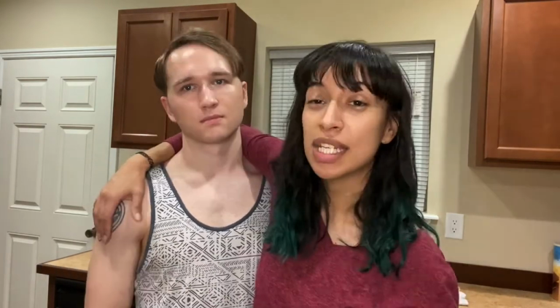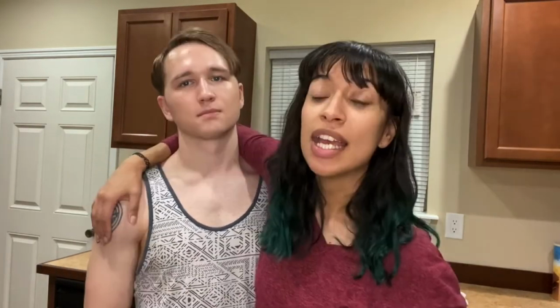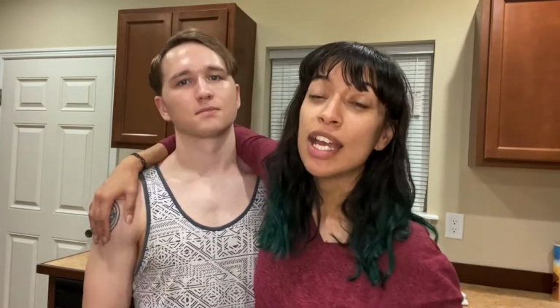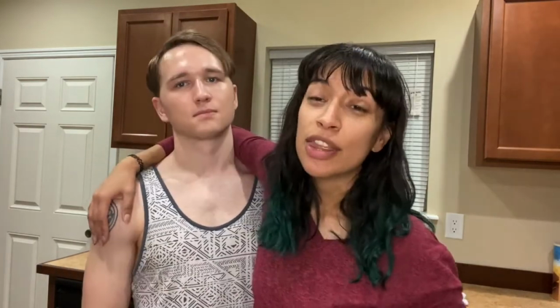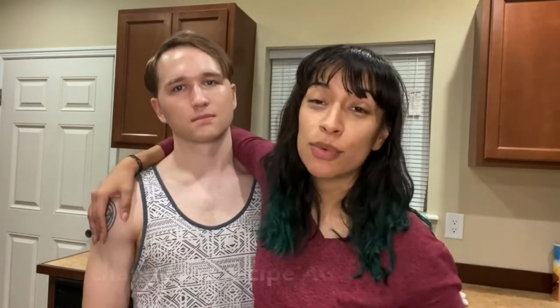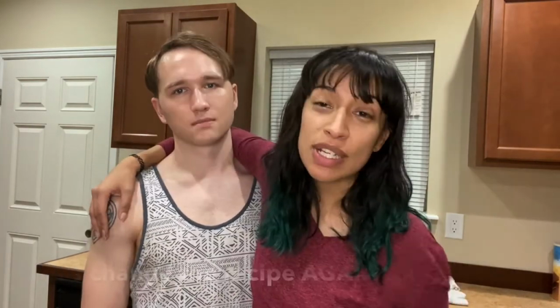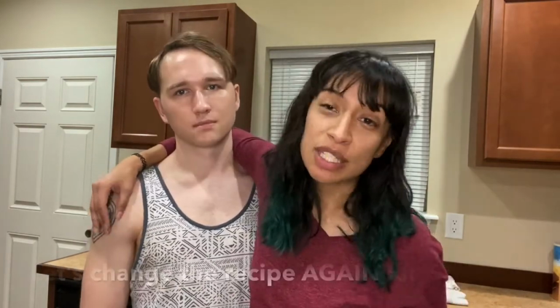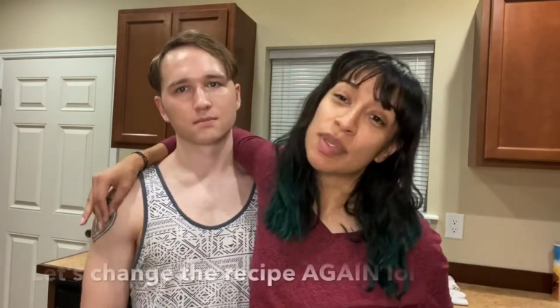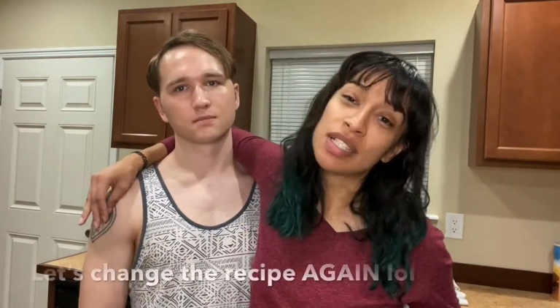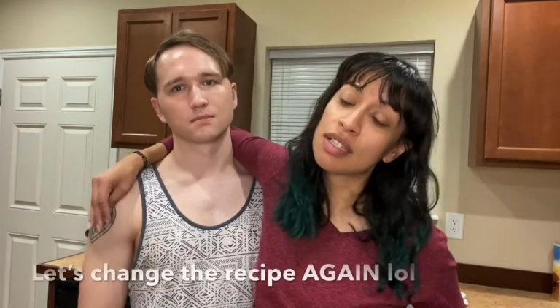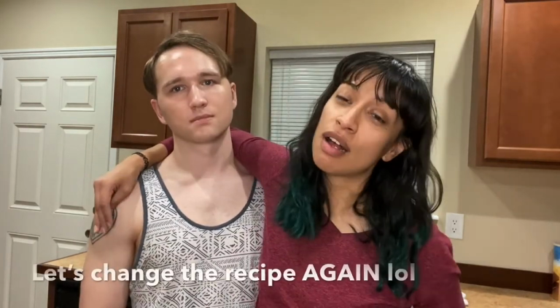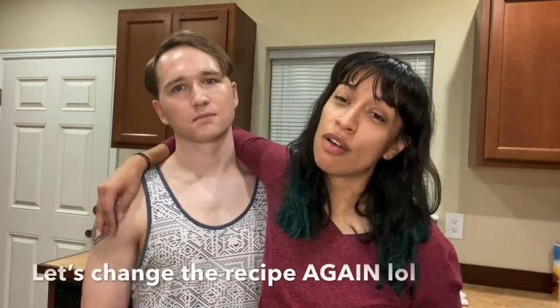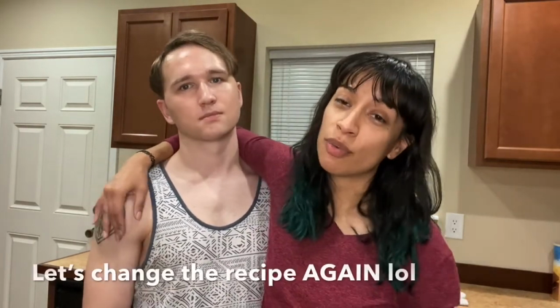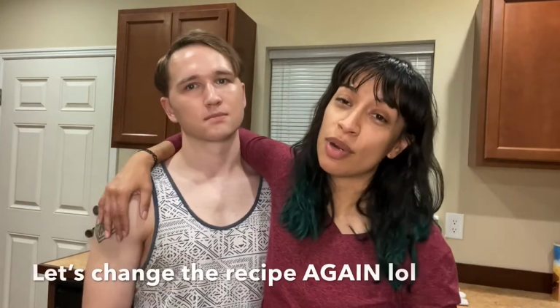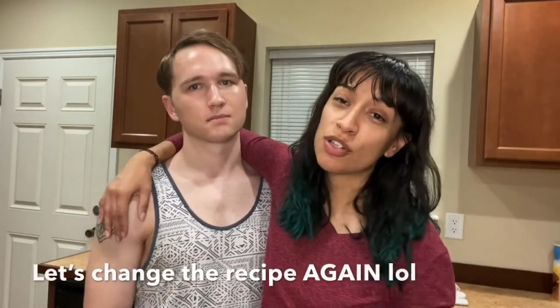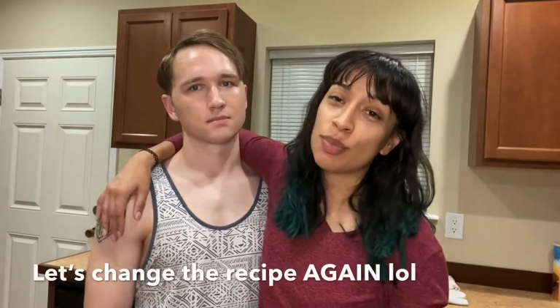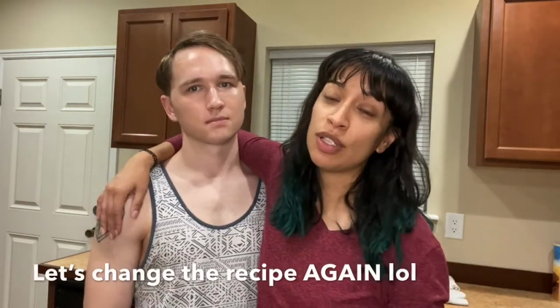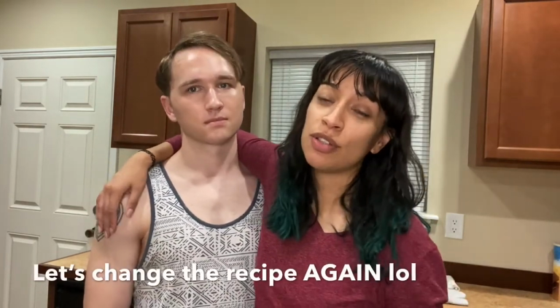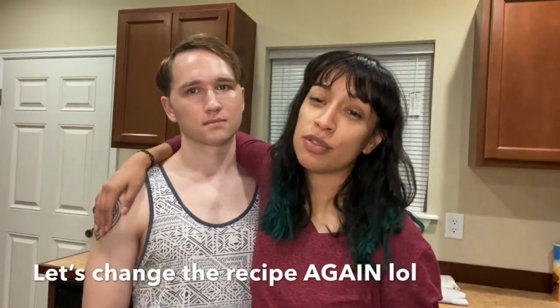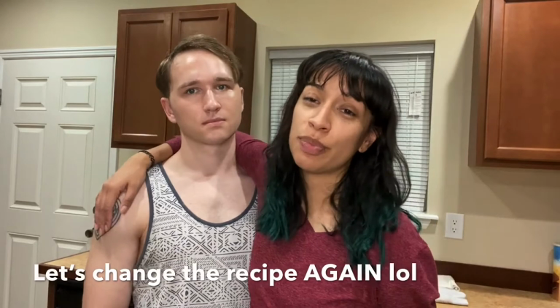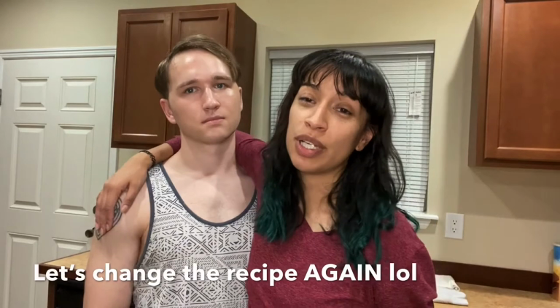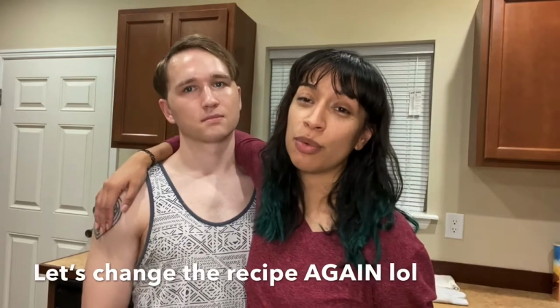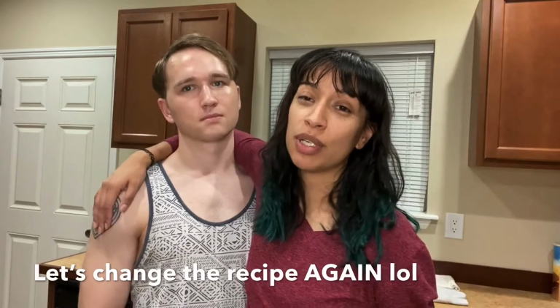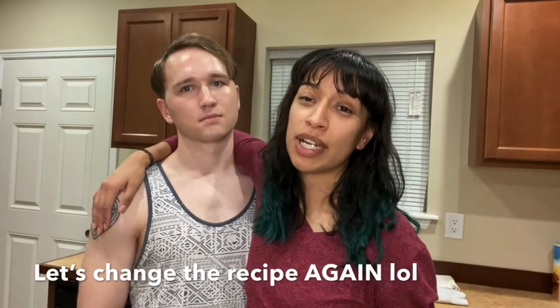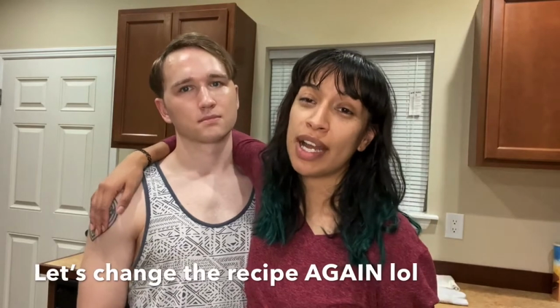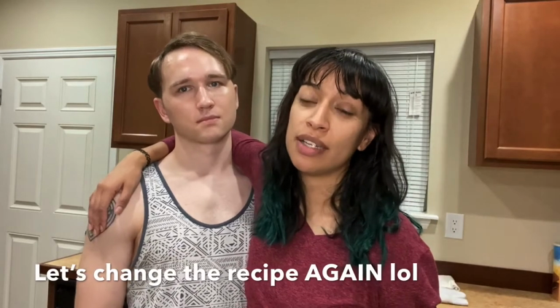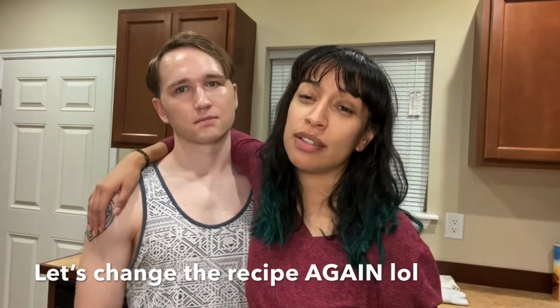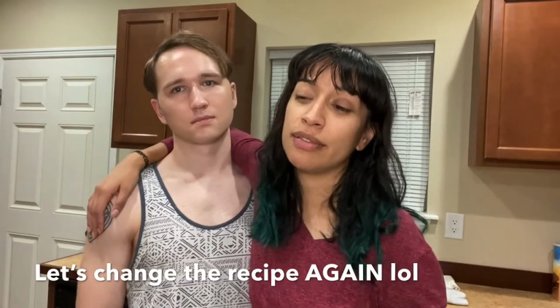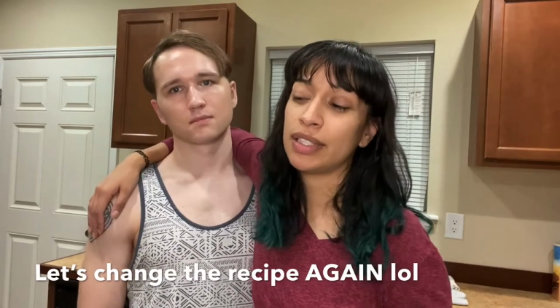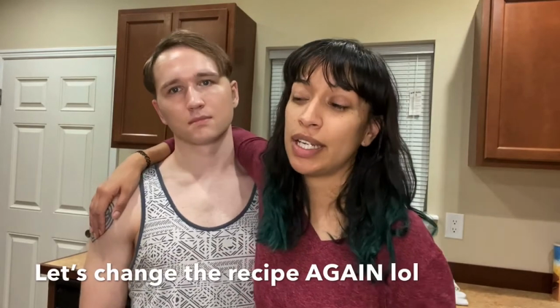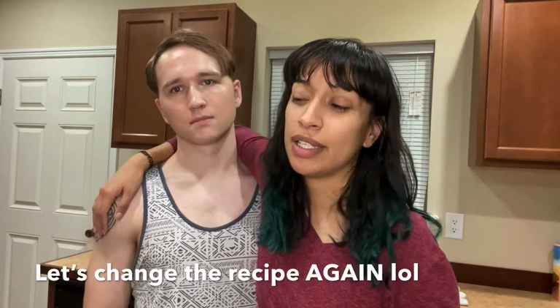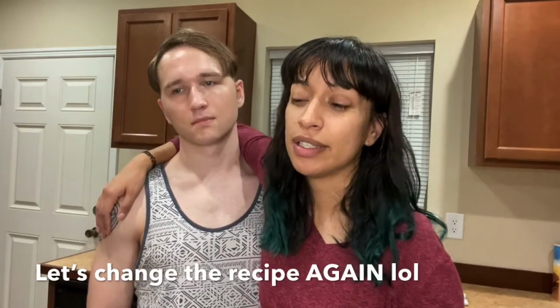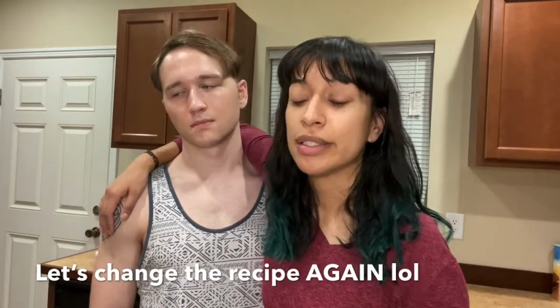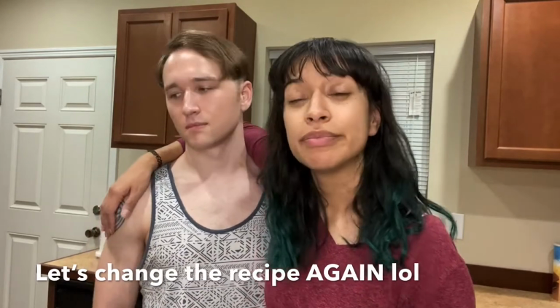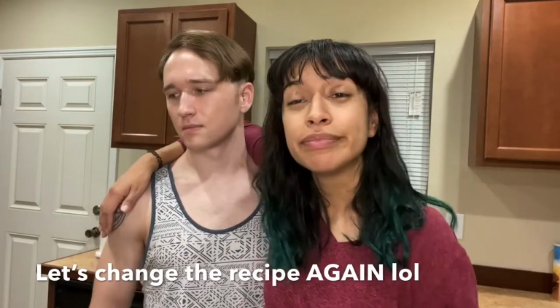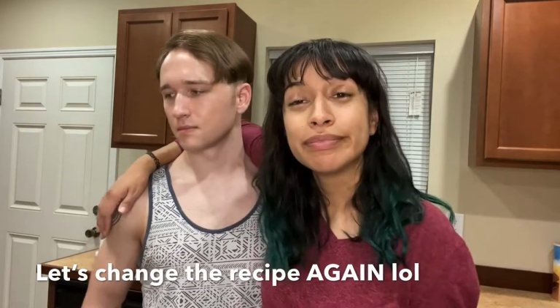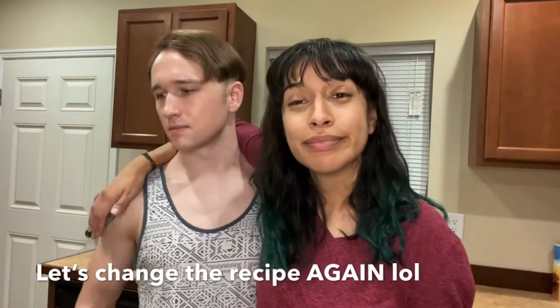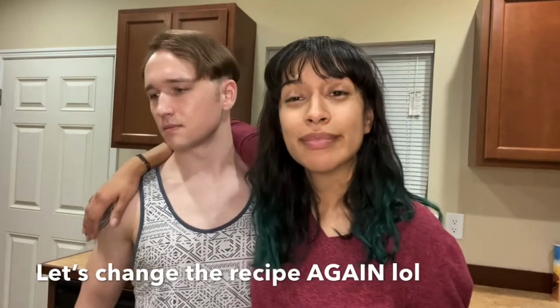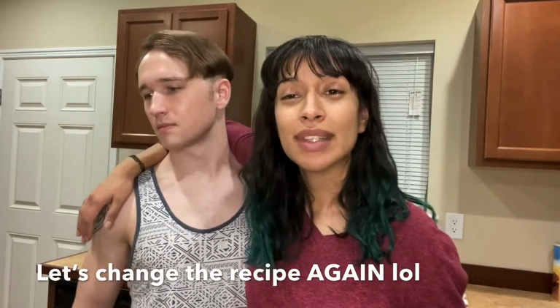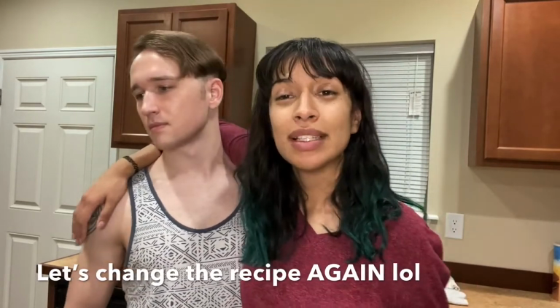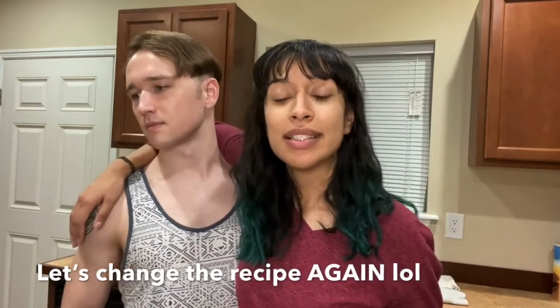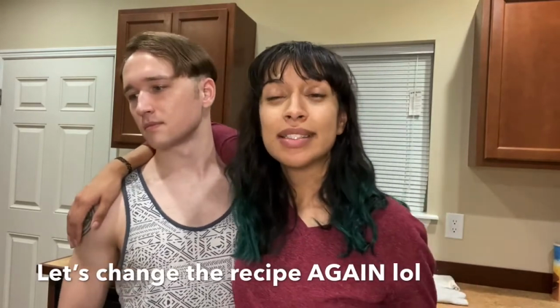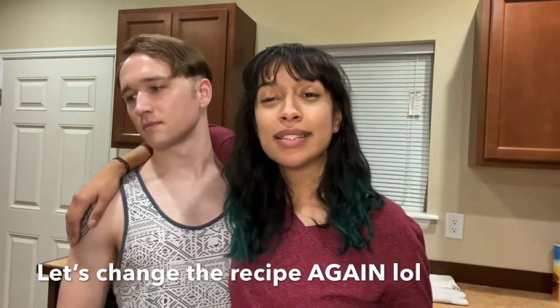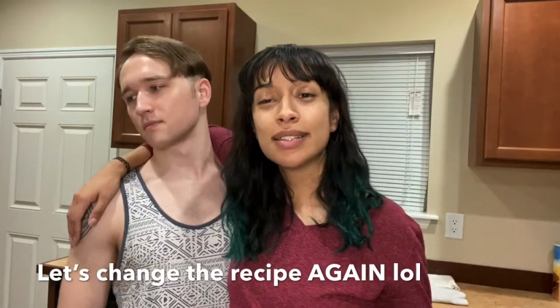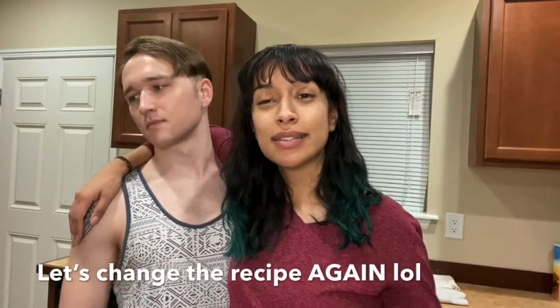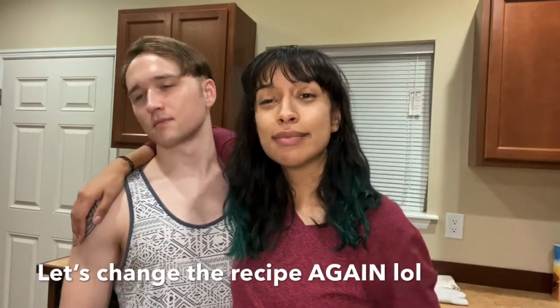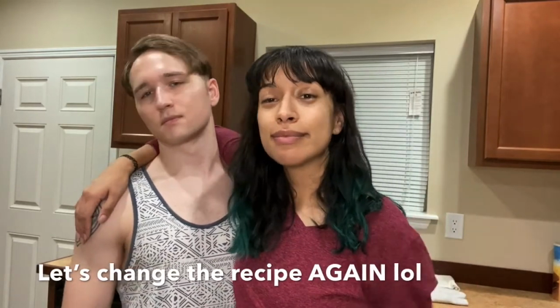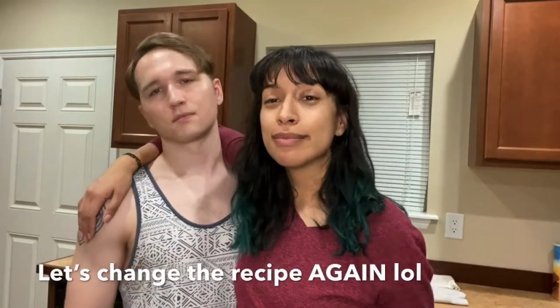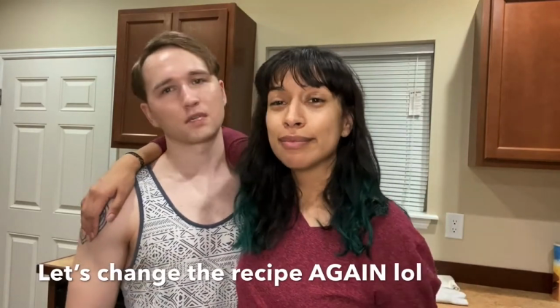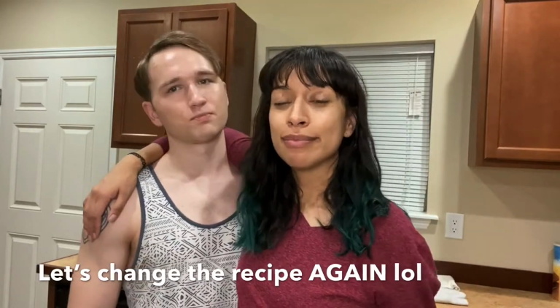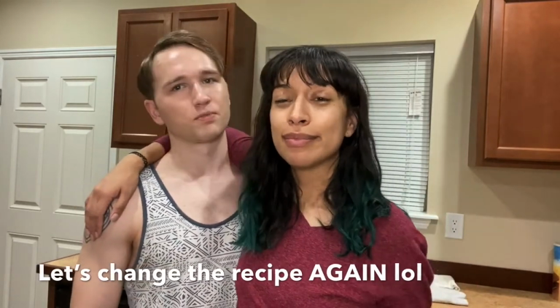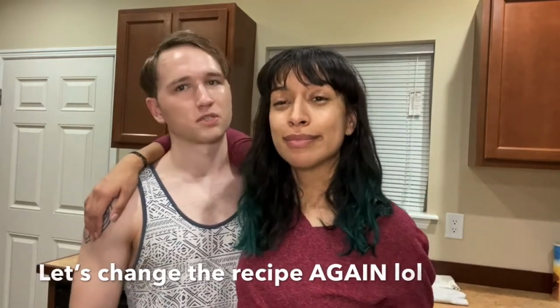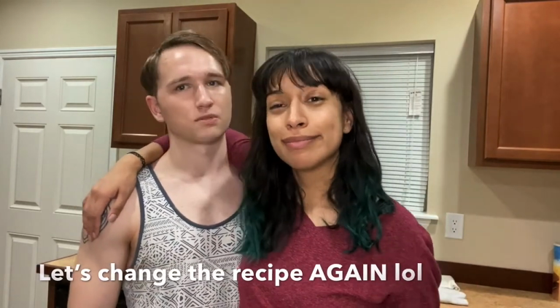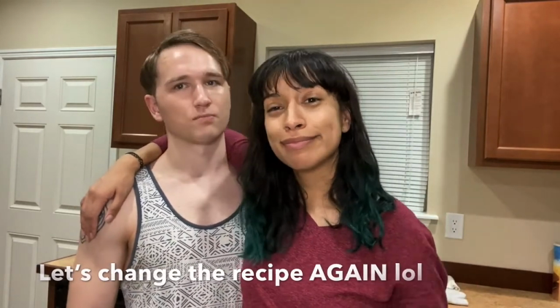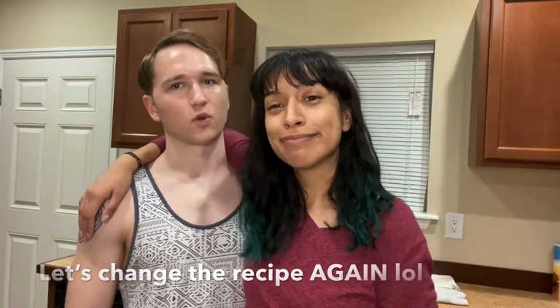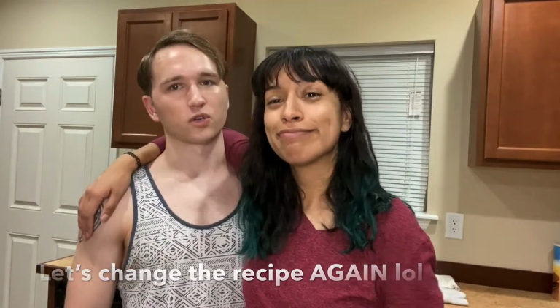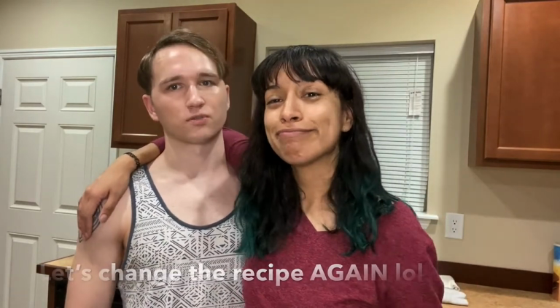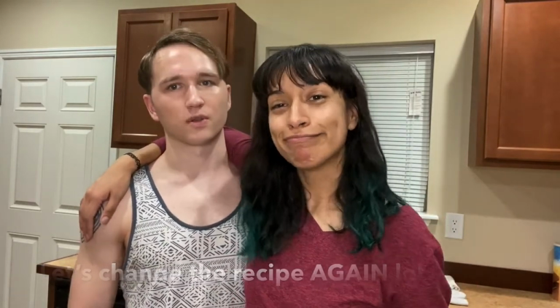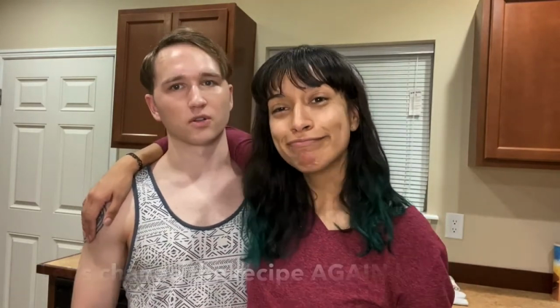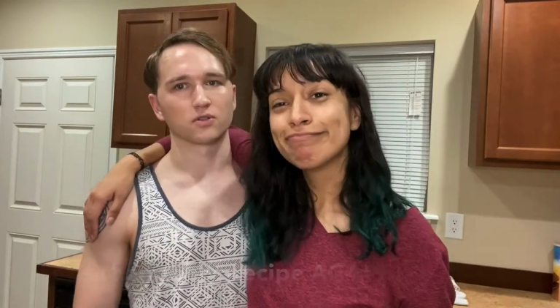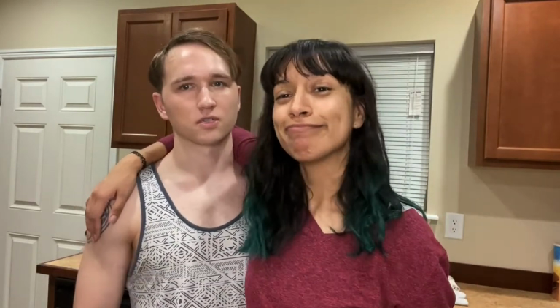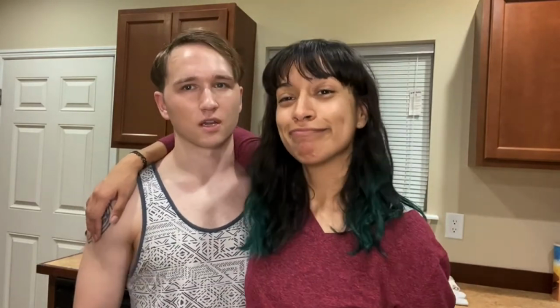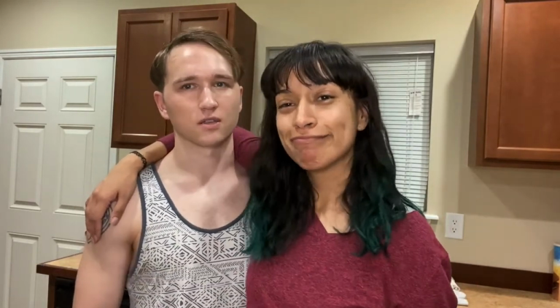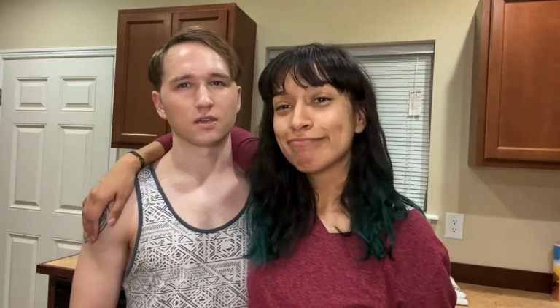The recipe doesn't call for marshmallows, but we're kind of like, let's put some marshmallows on there.